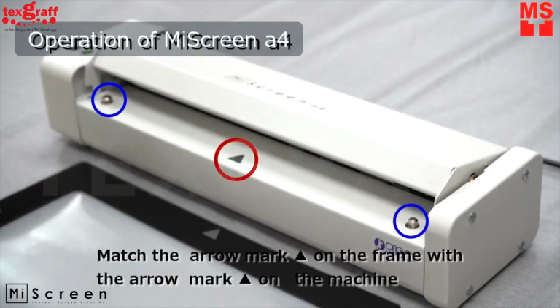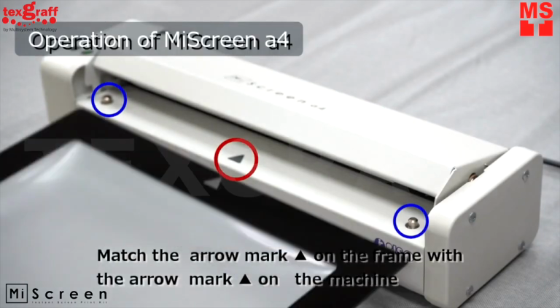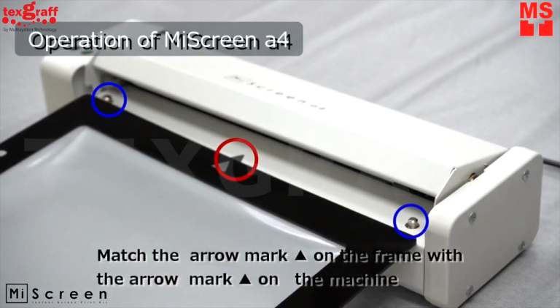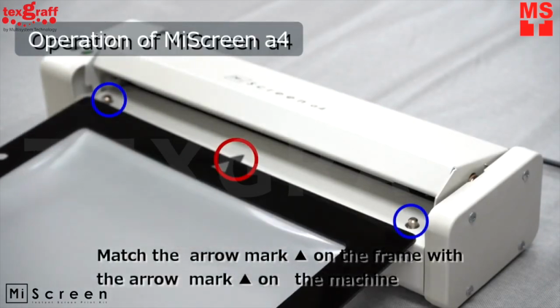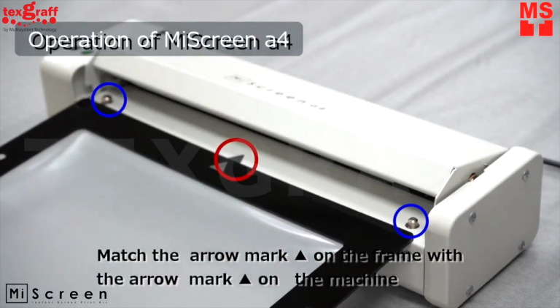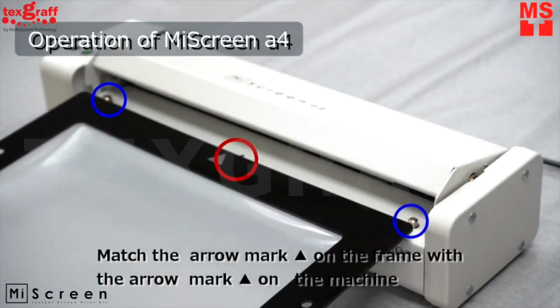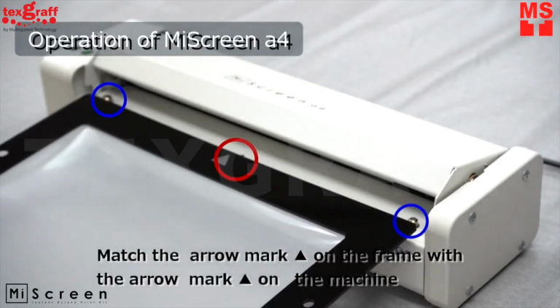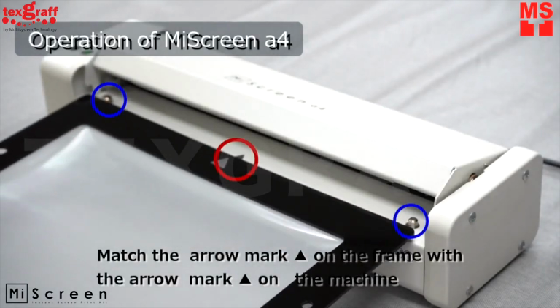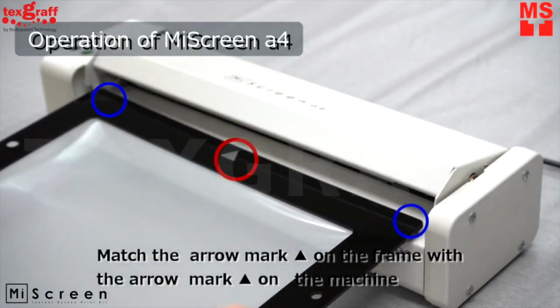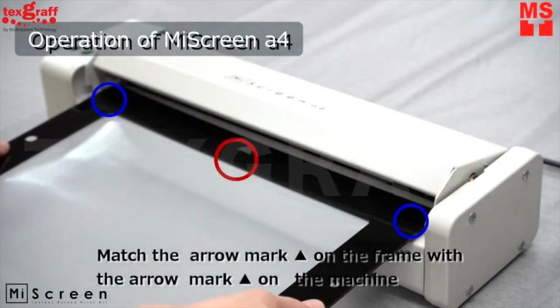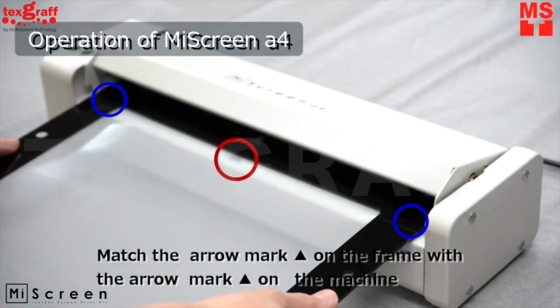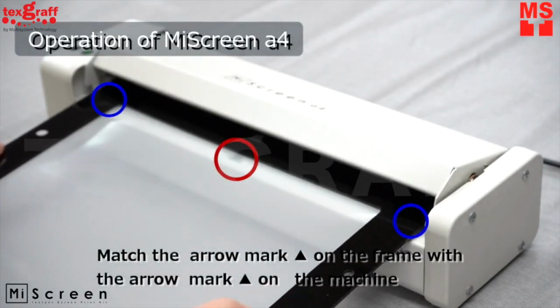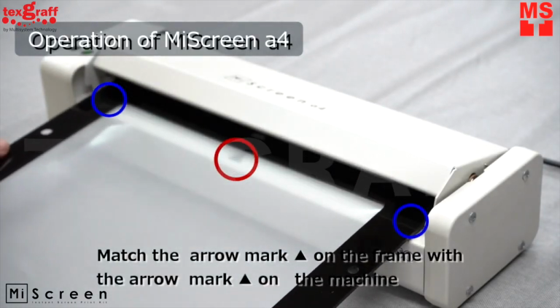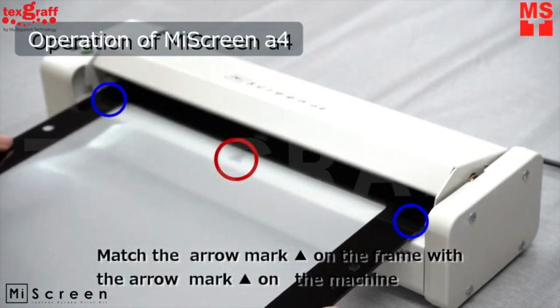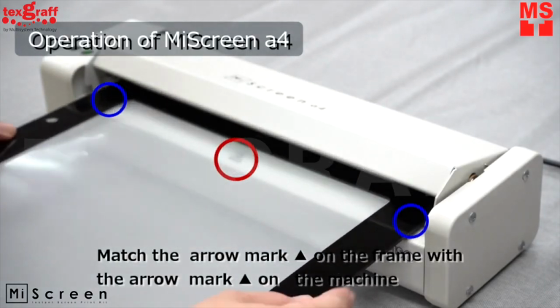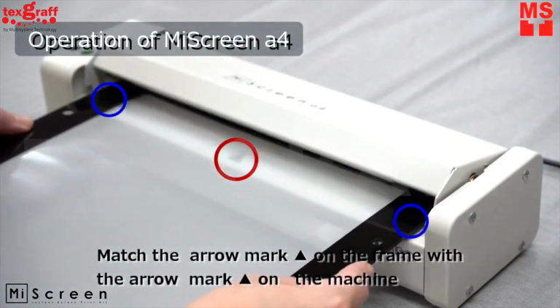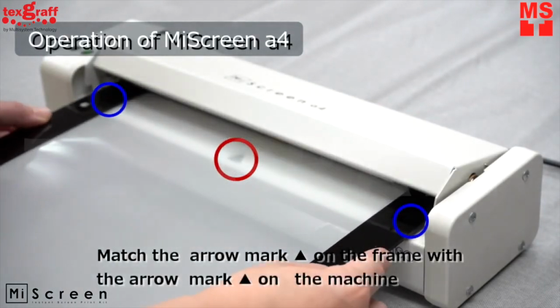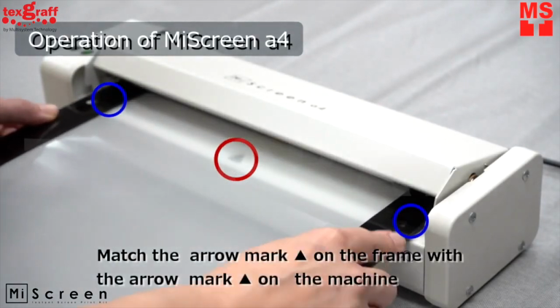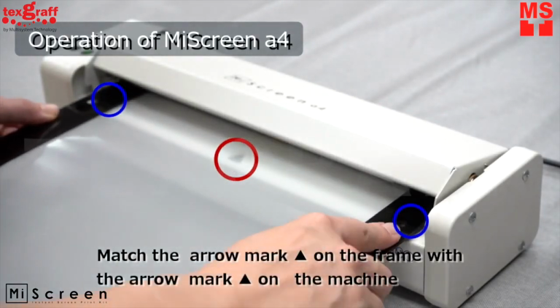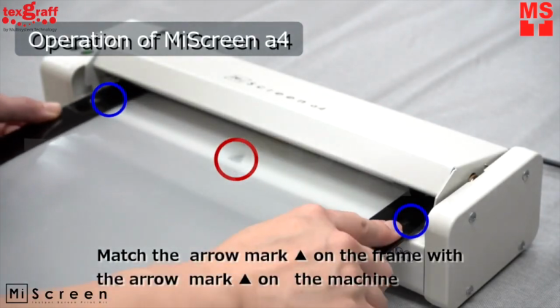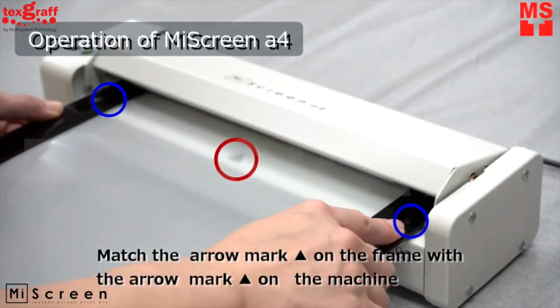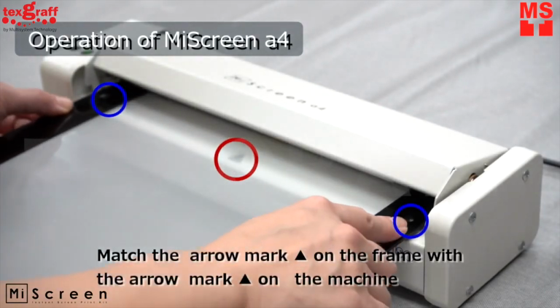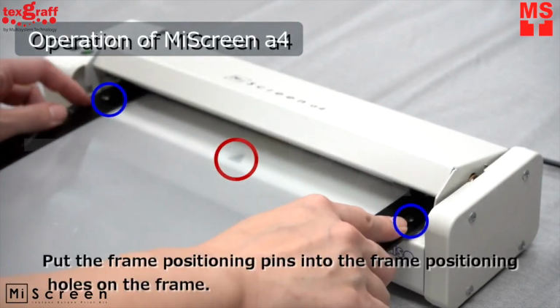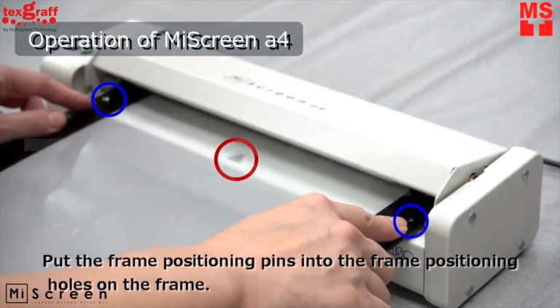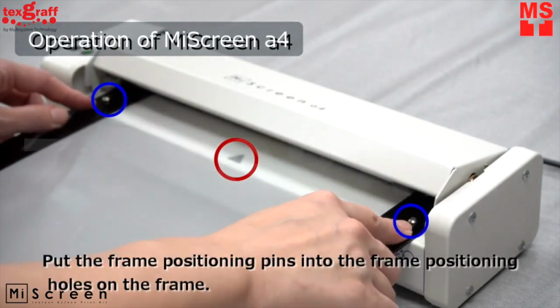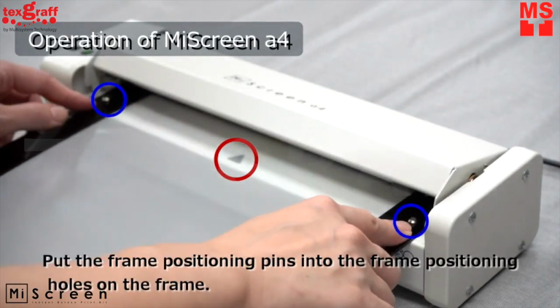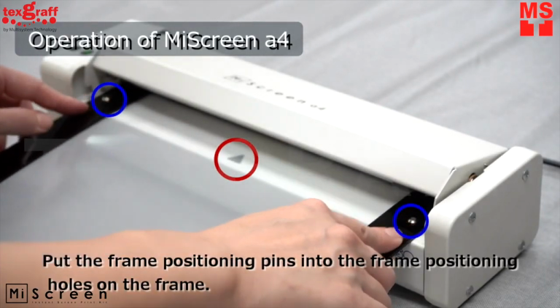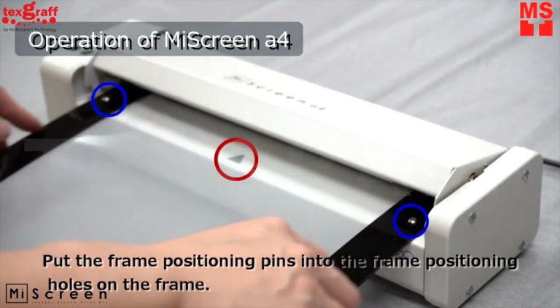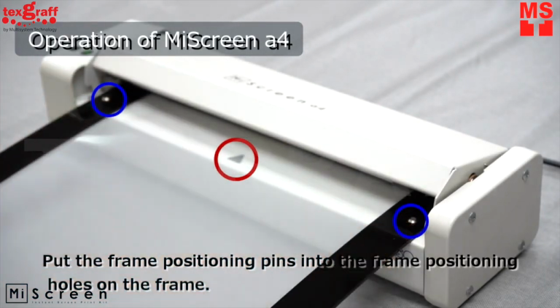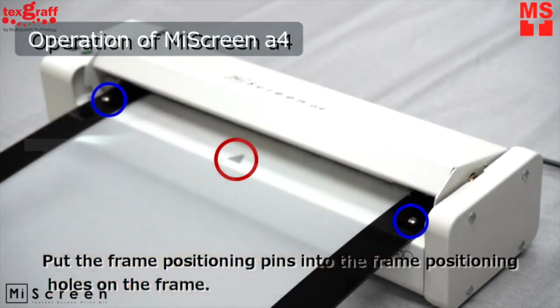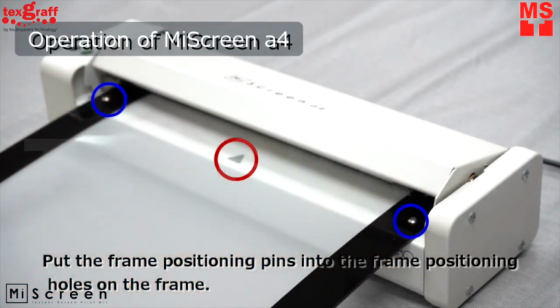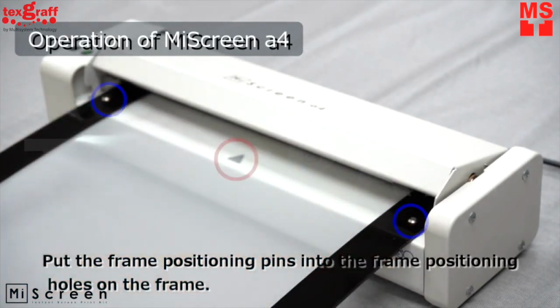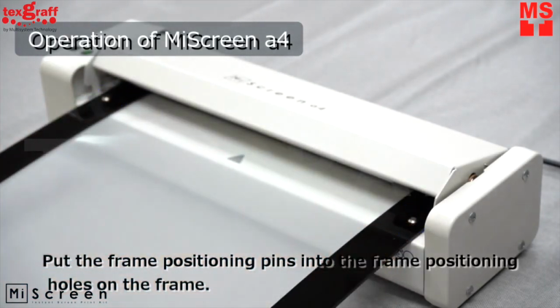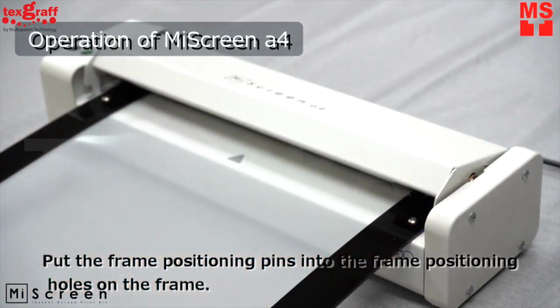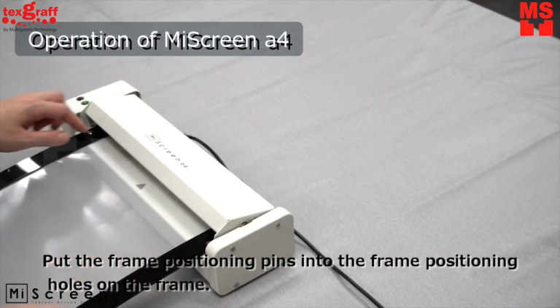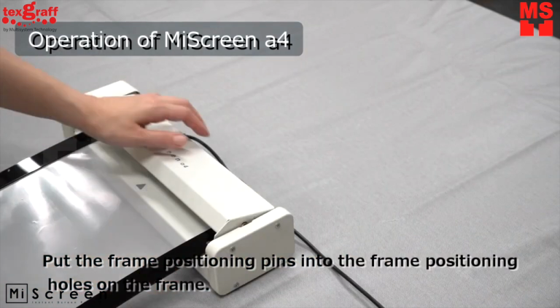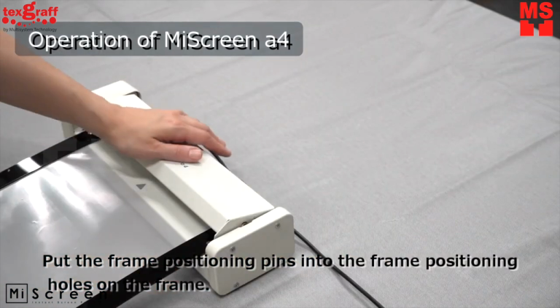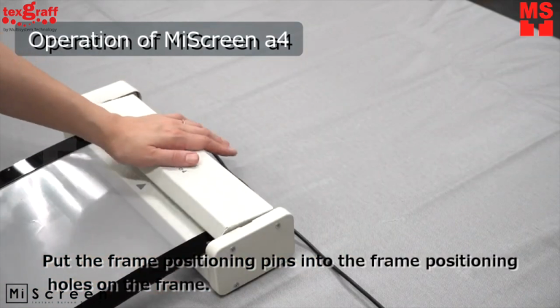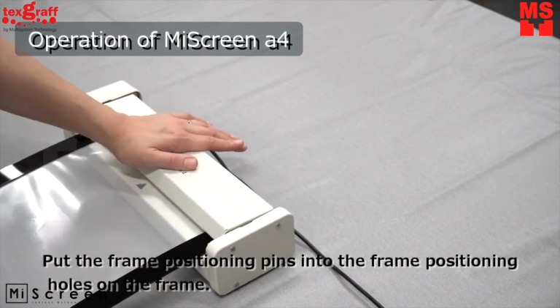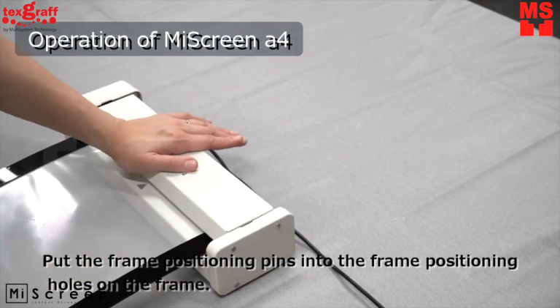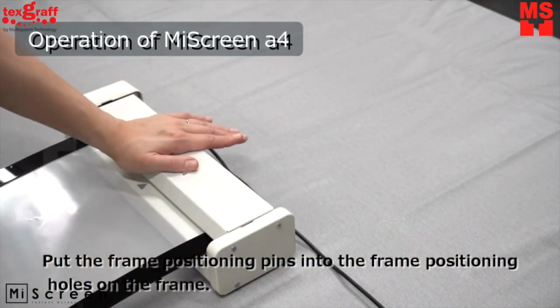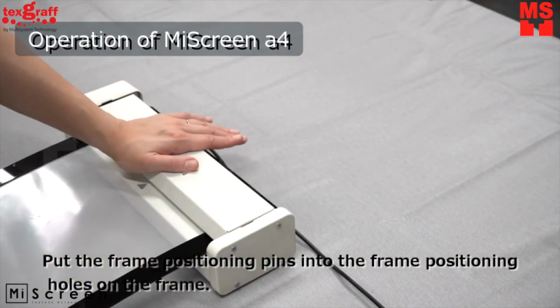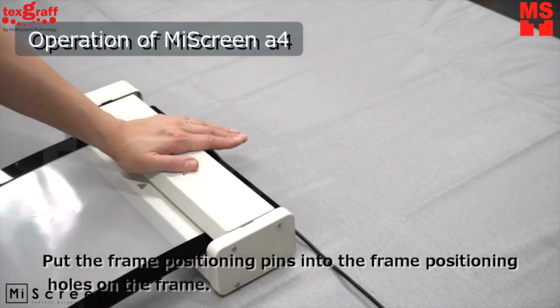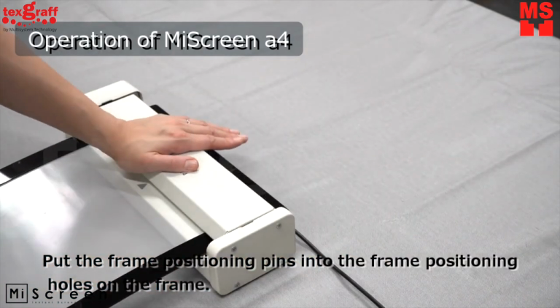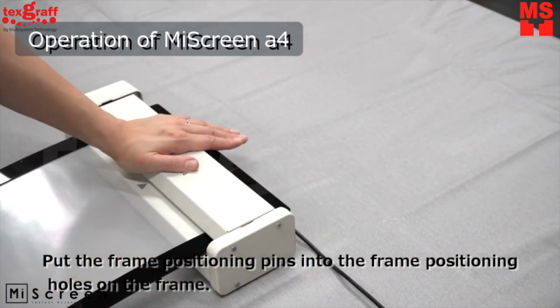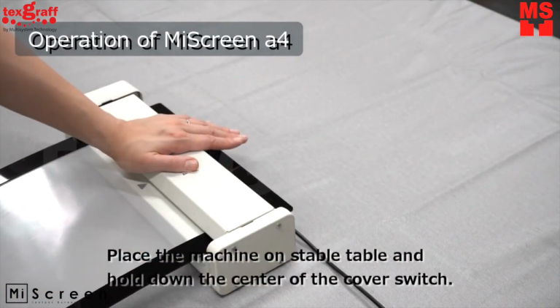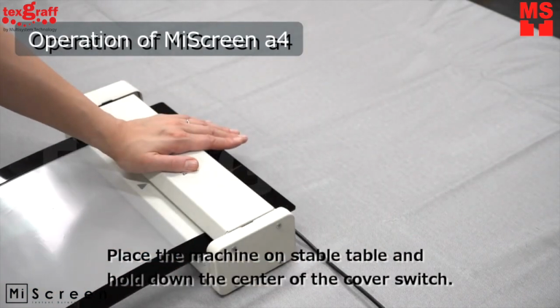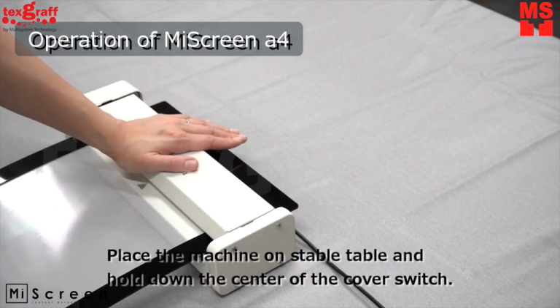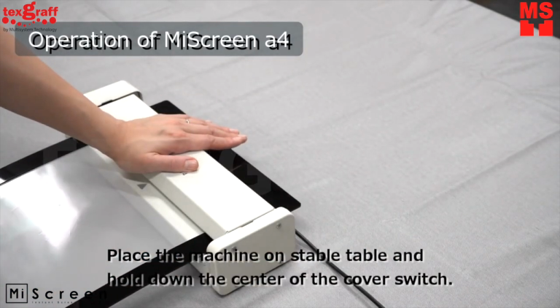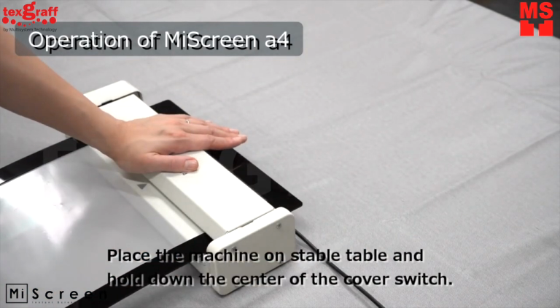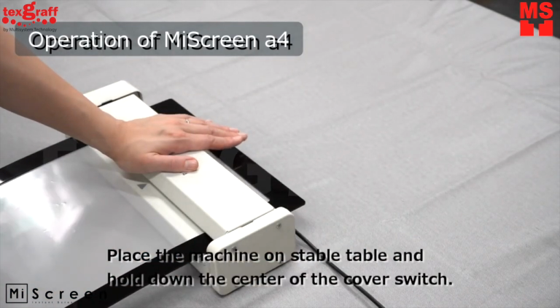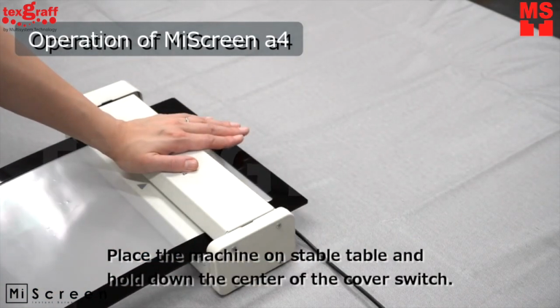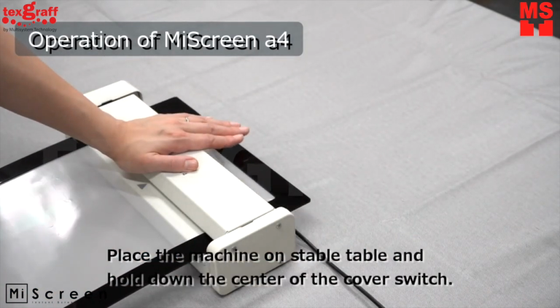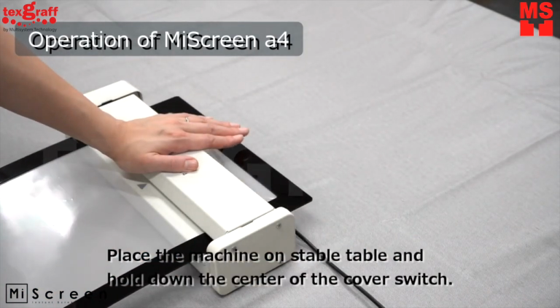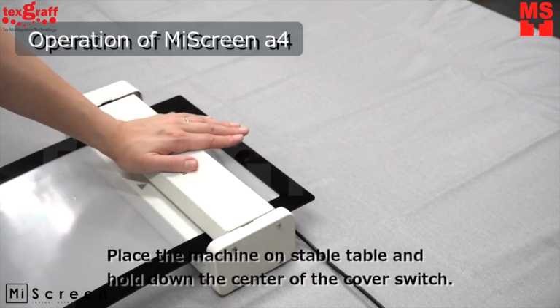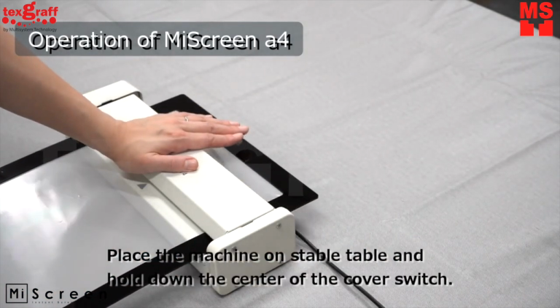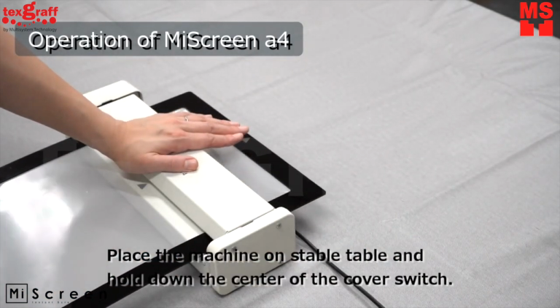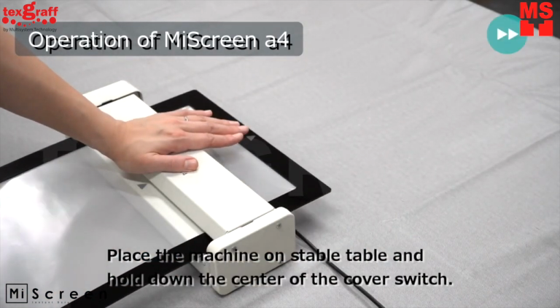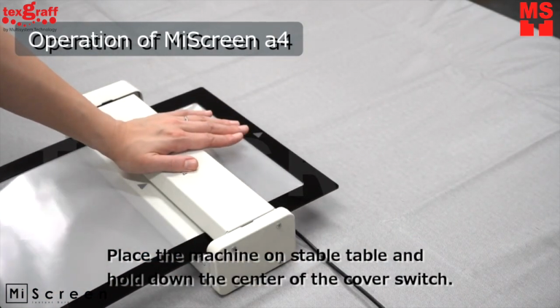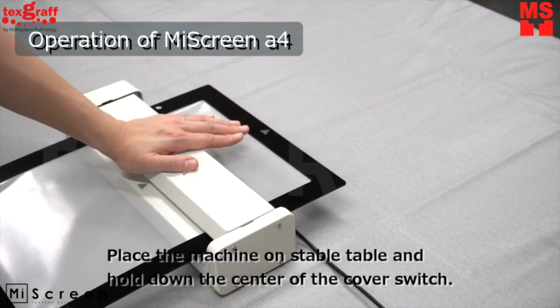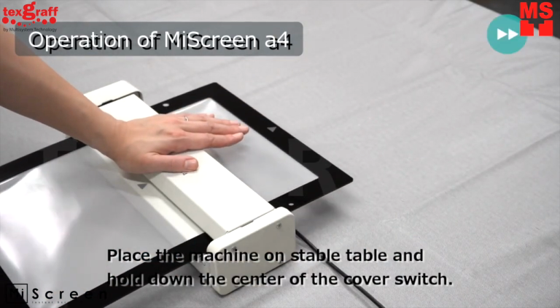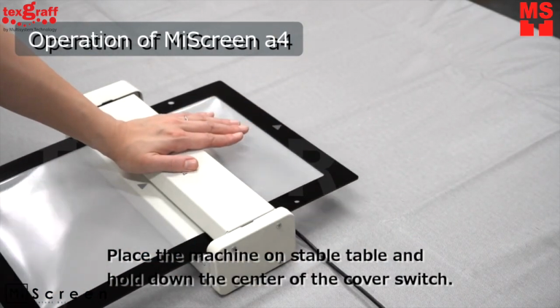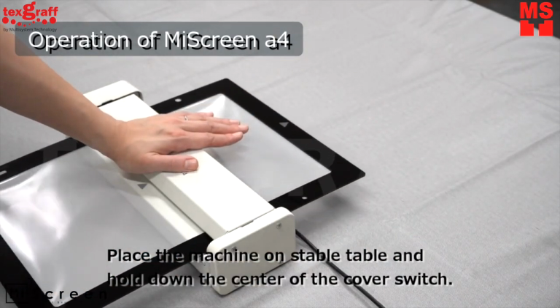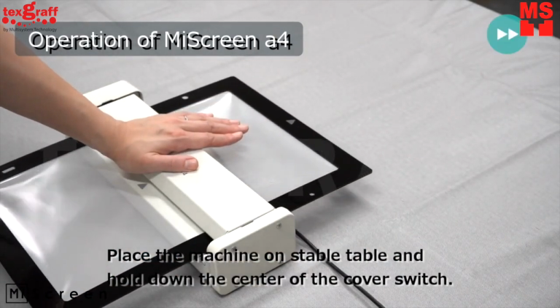Match the arrow and registration mark of the machine to the frame. Once the screen making has started, keep holding it down until it's done.